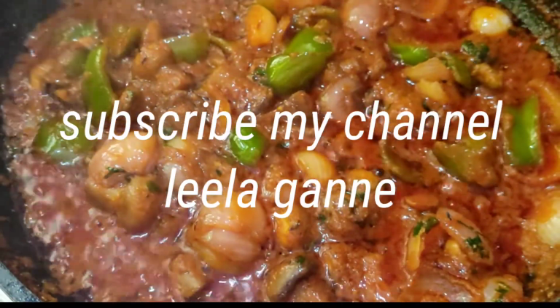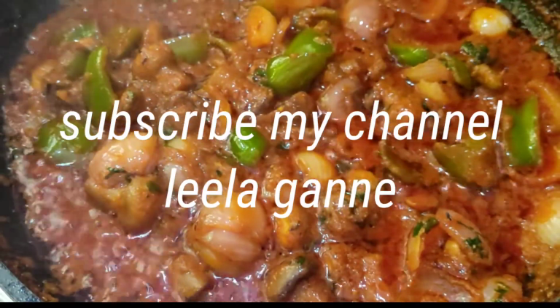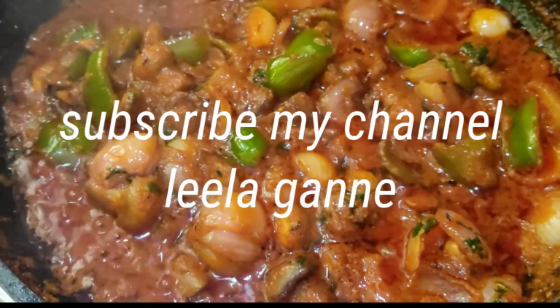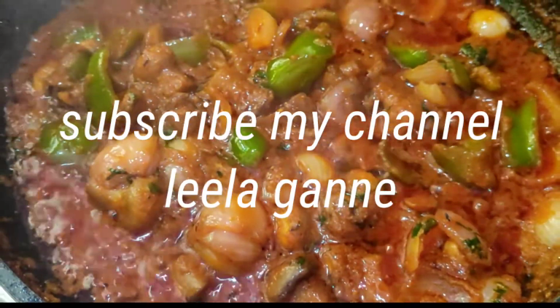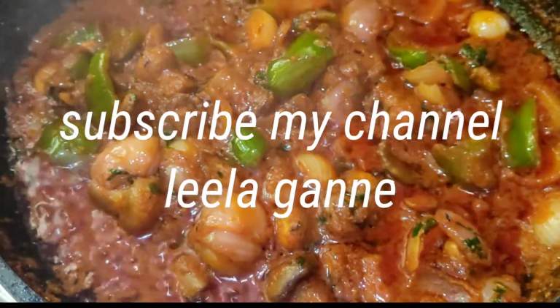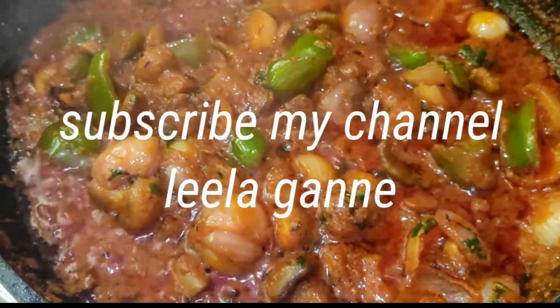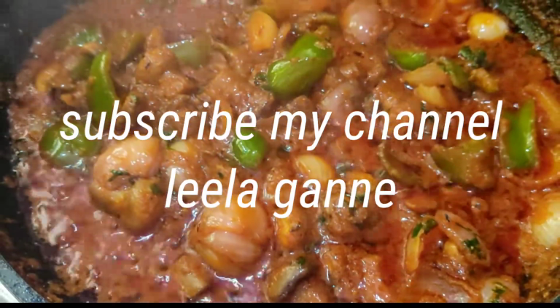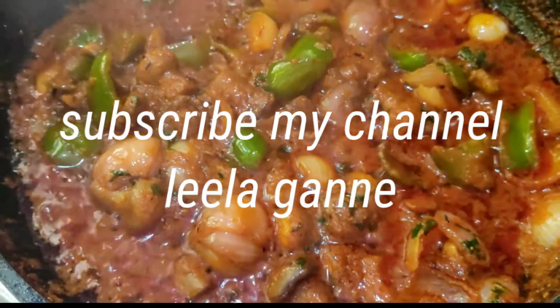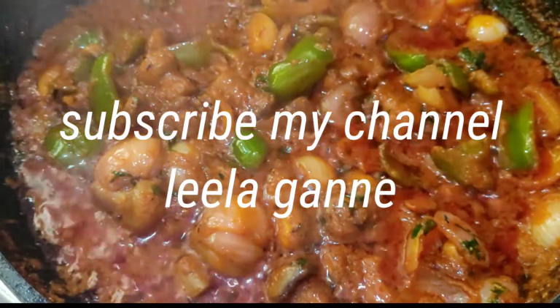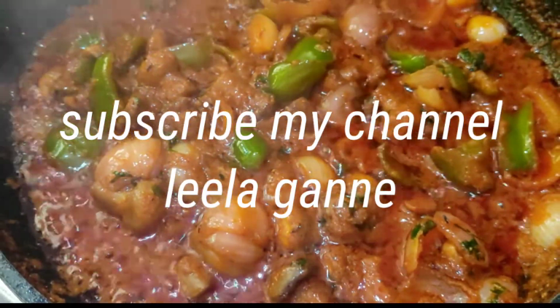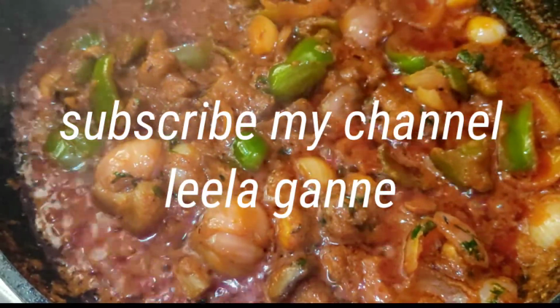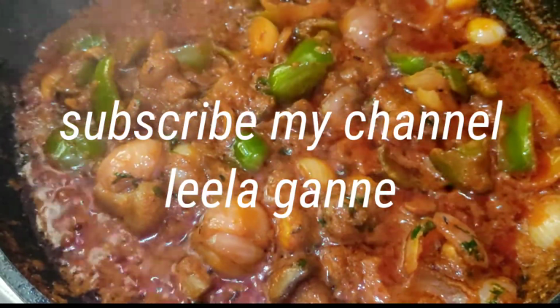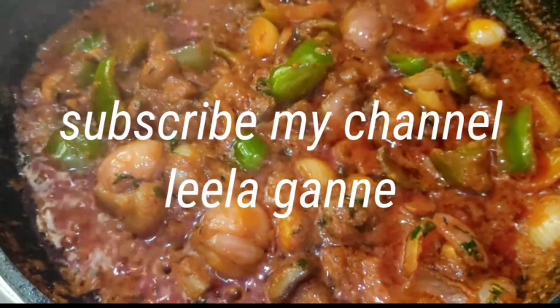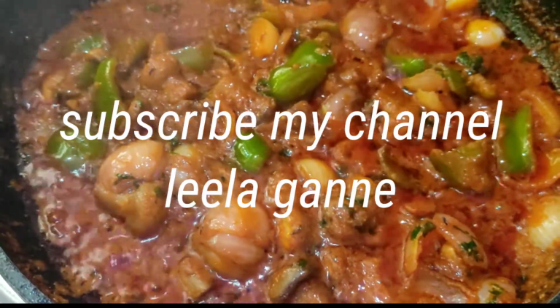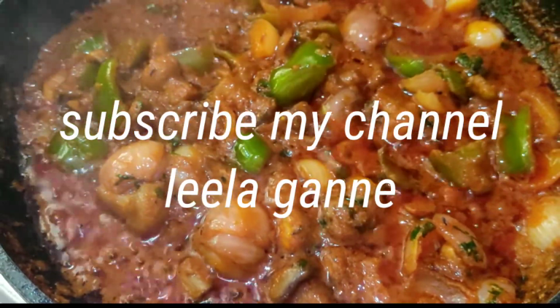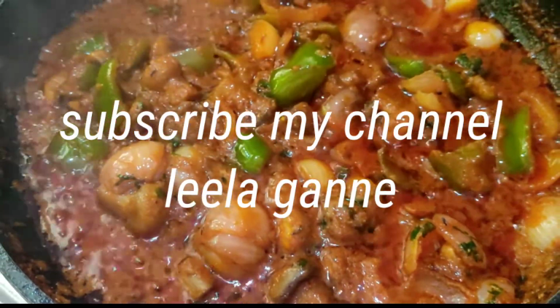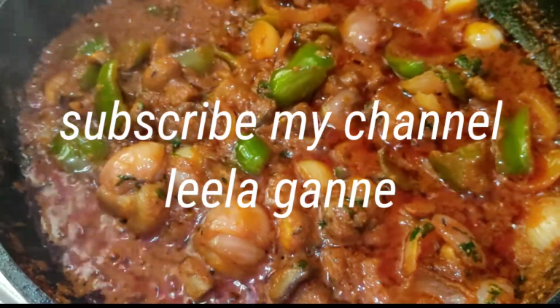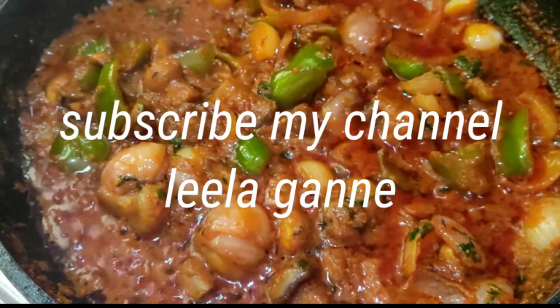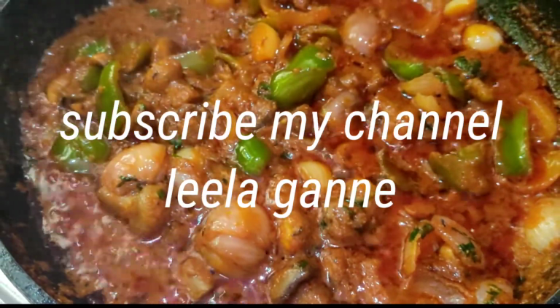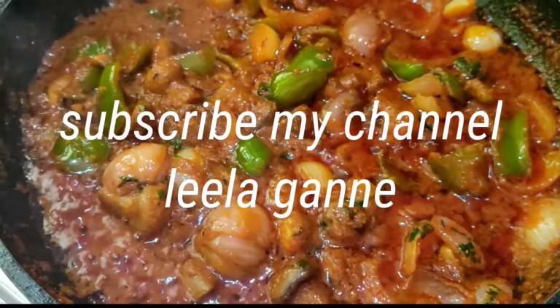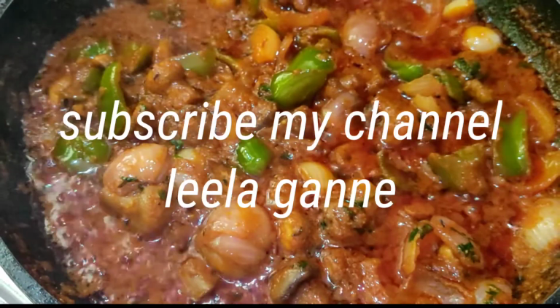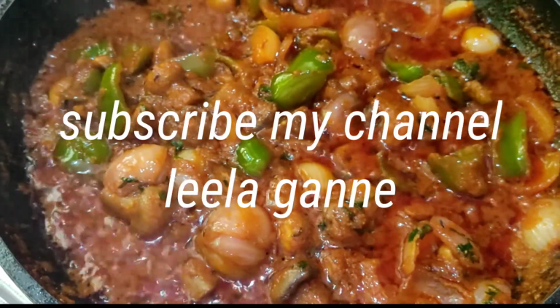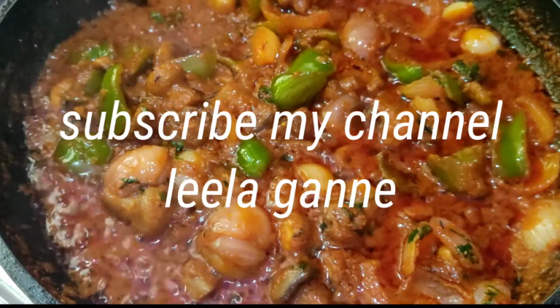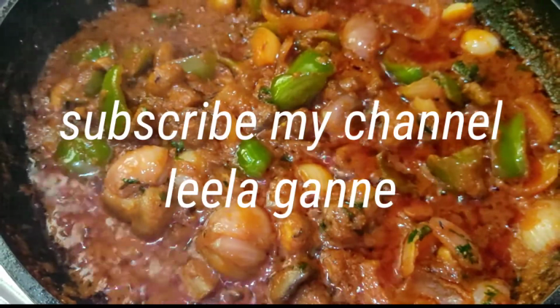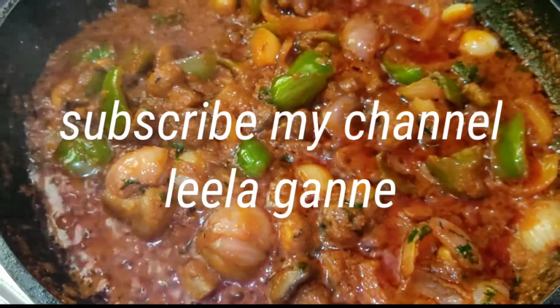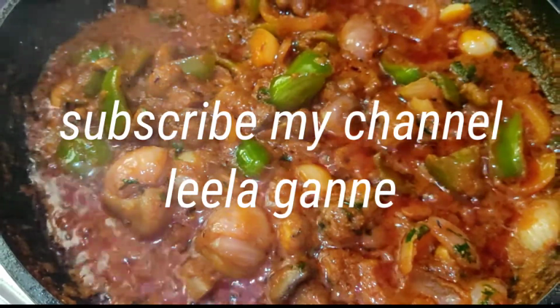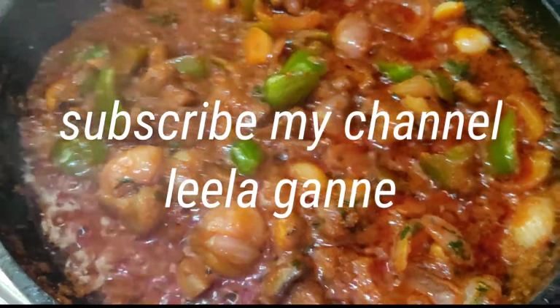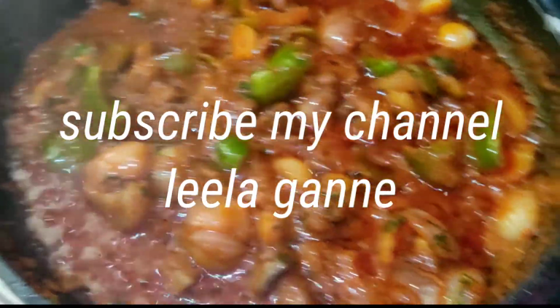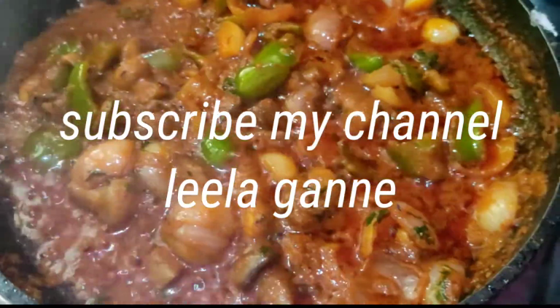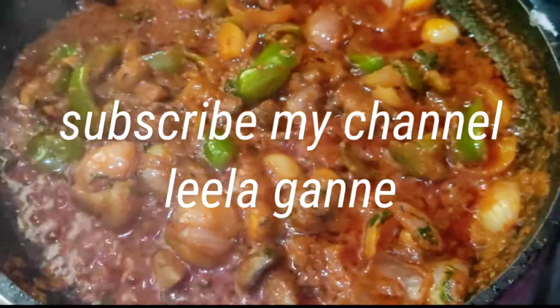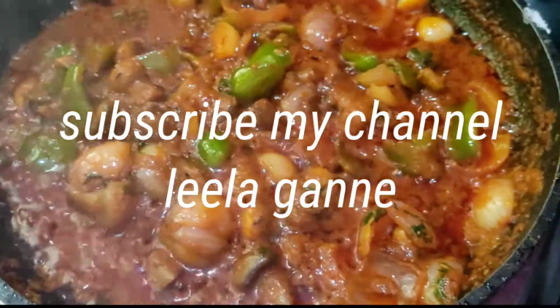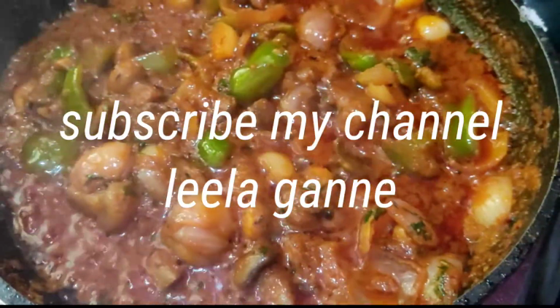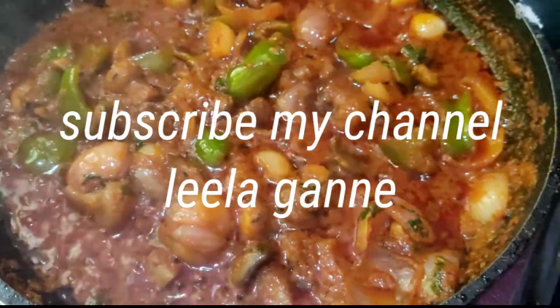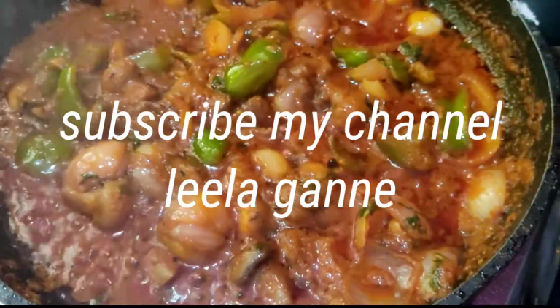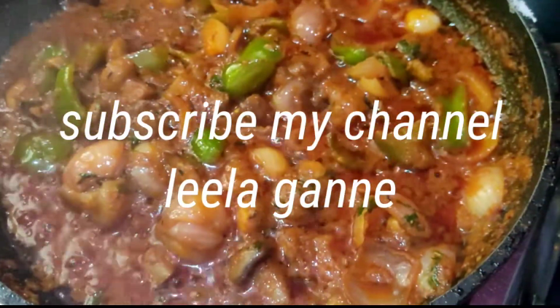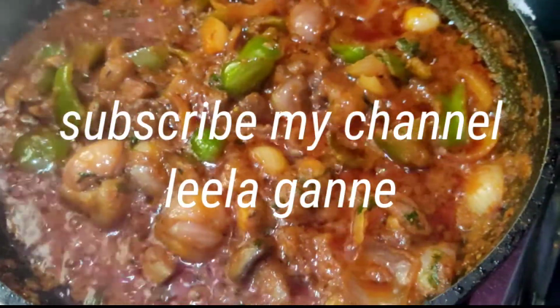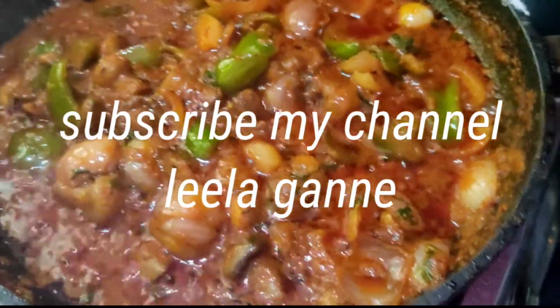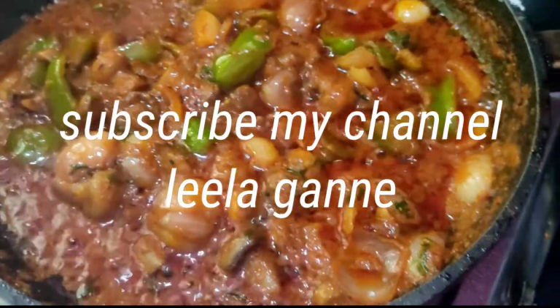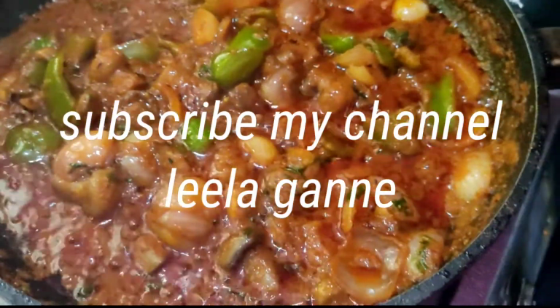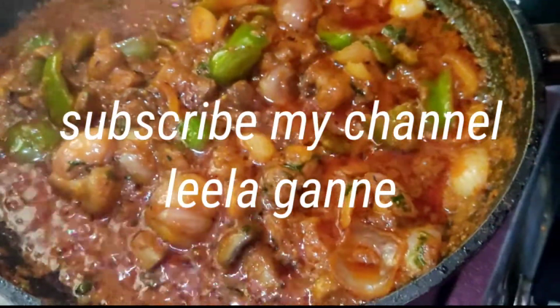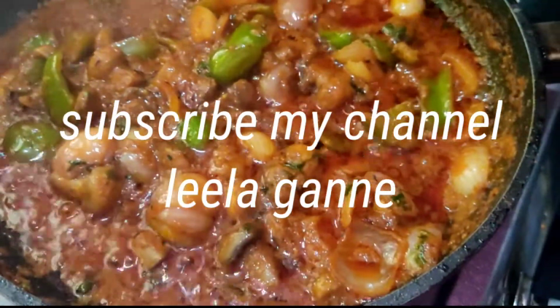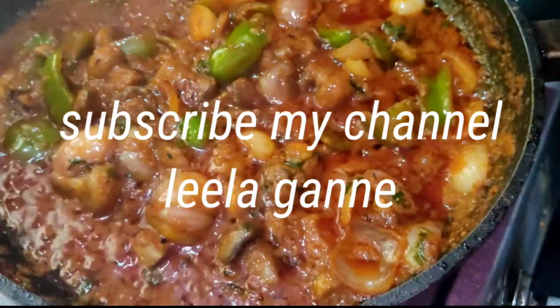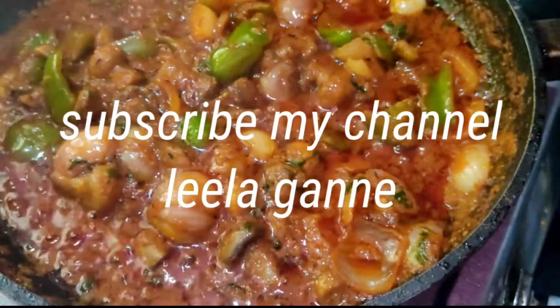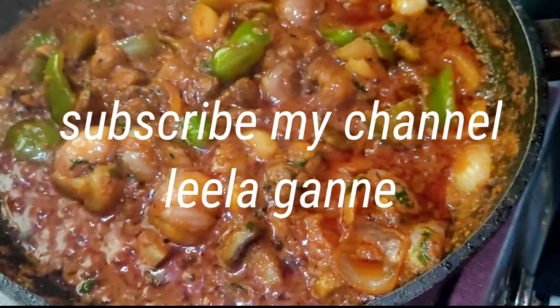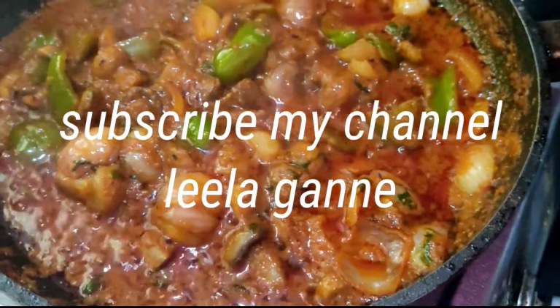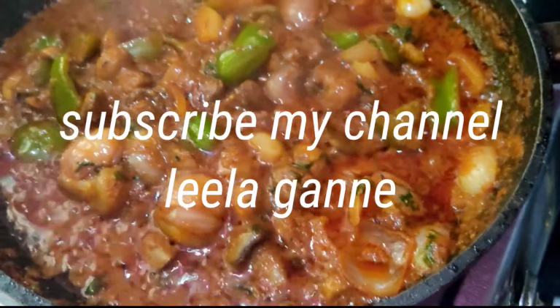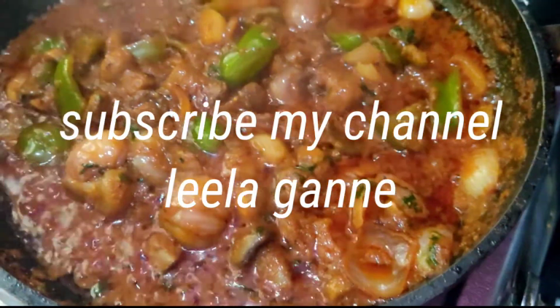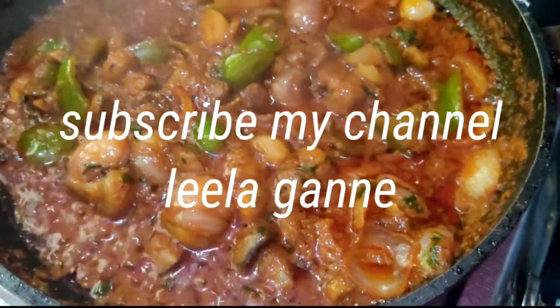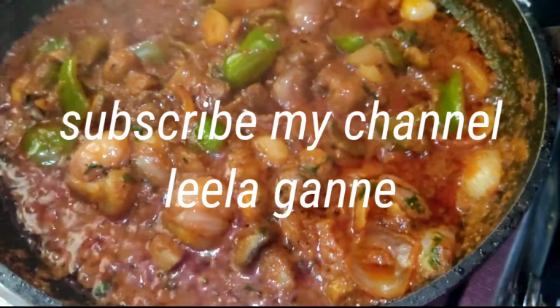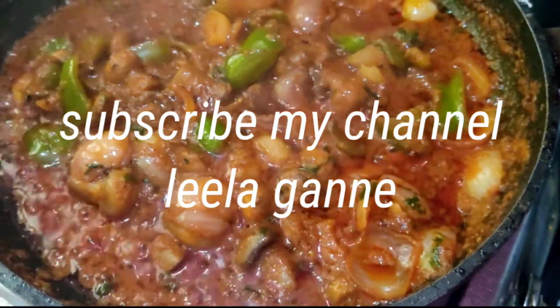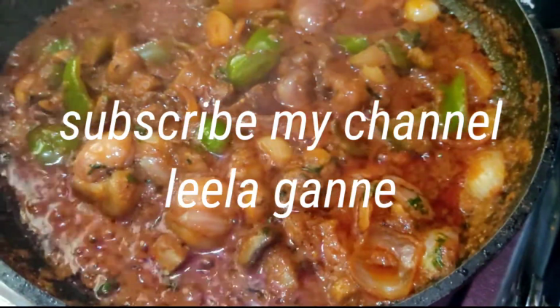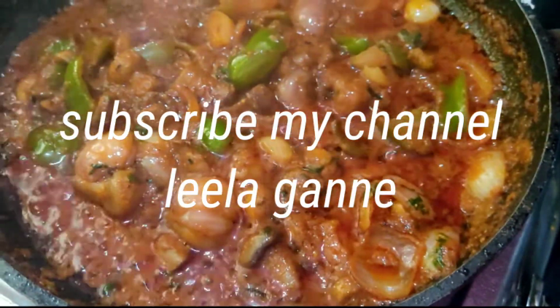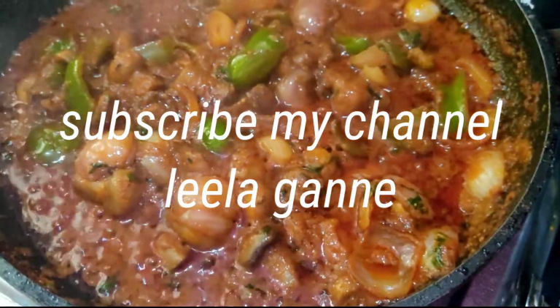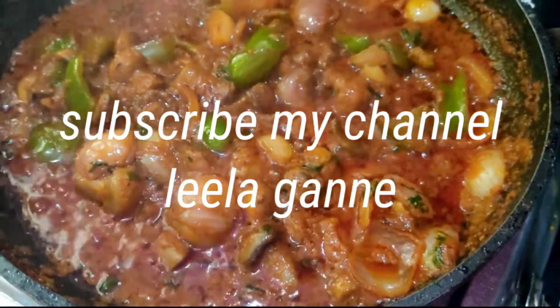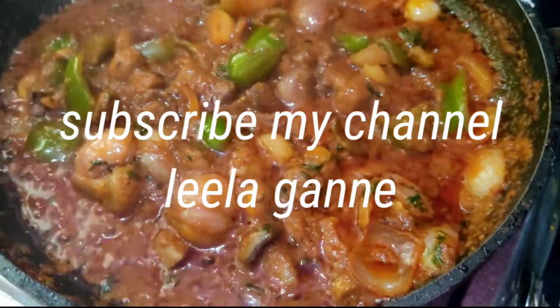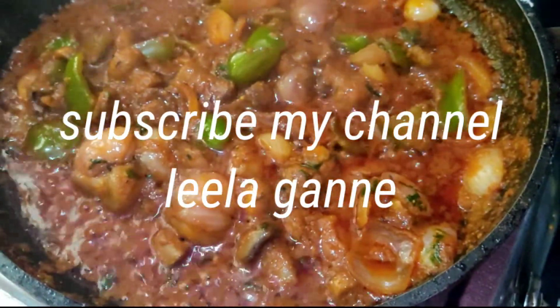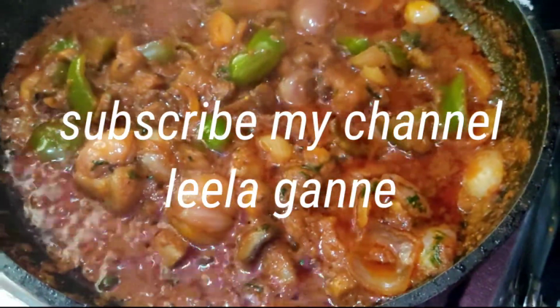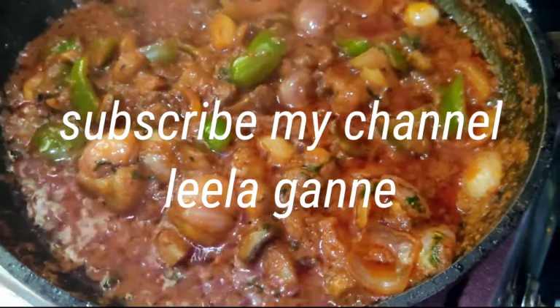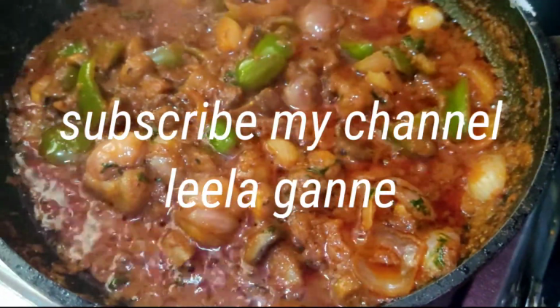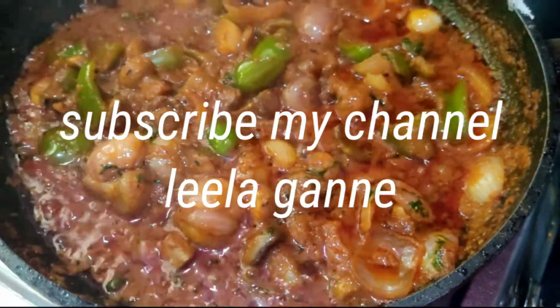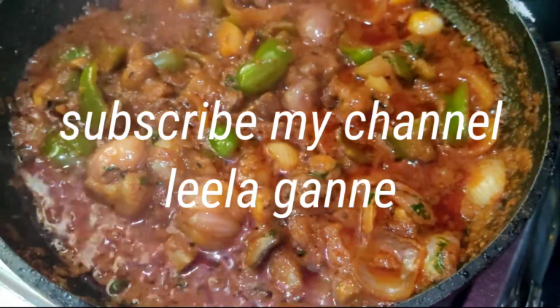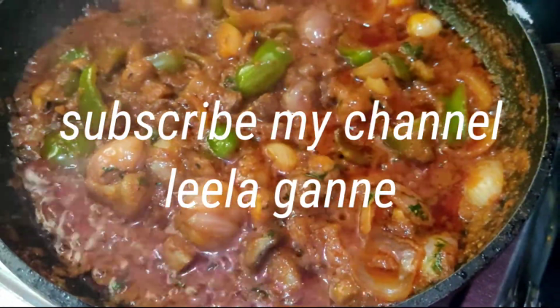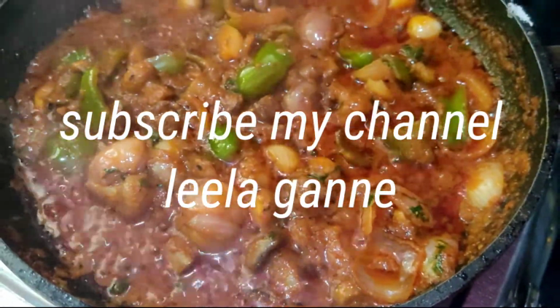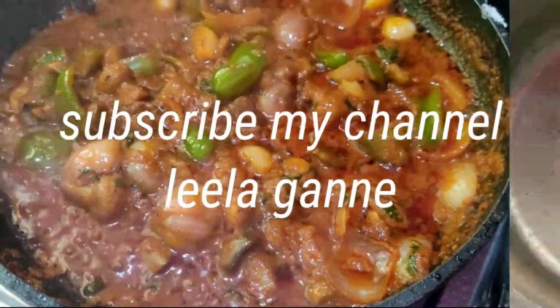If you are watching my channel, subscribe to my channel and please share this video.